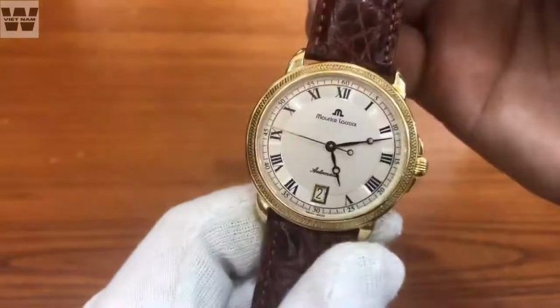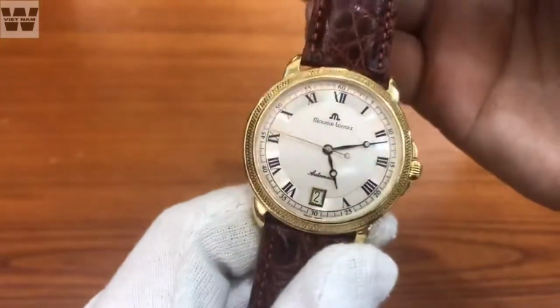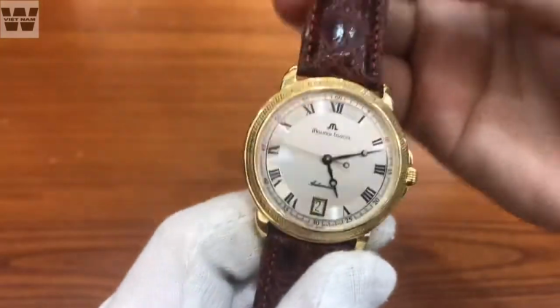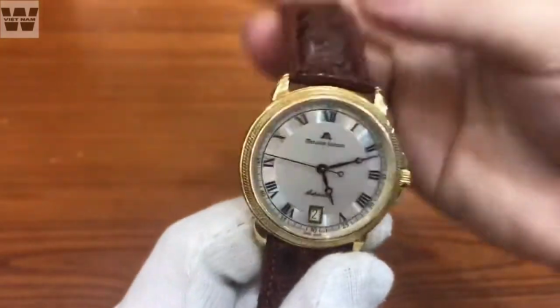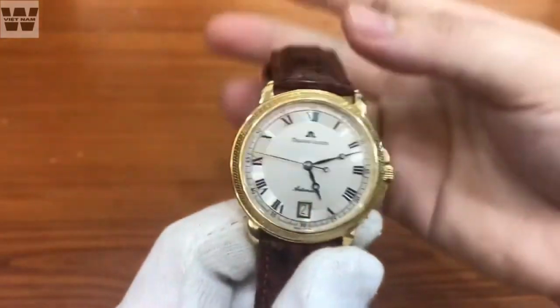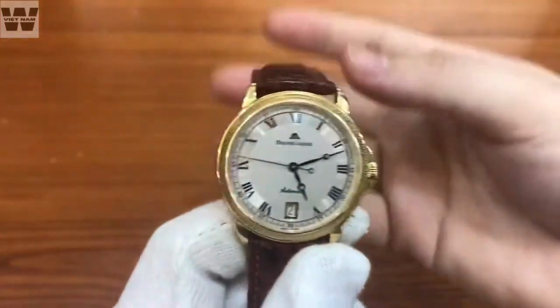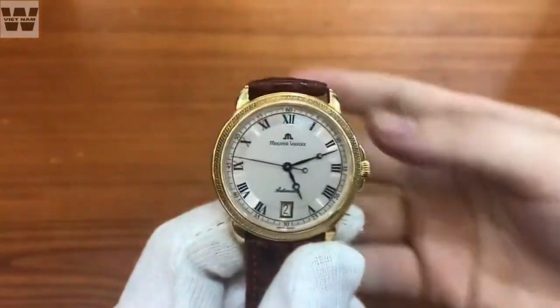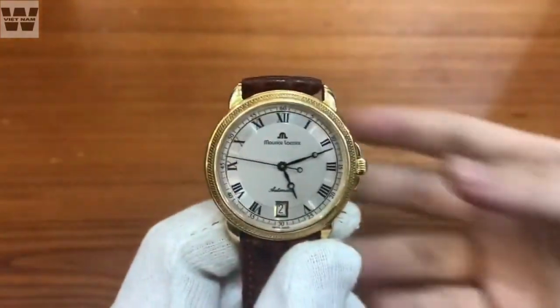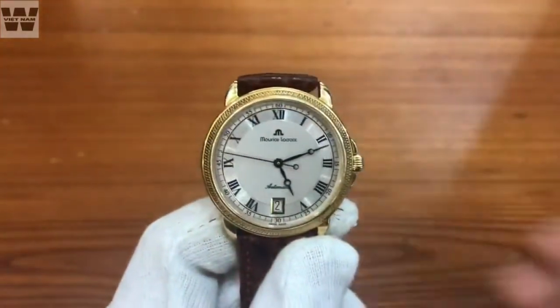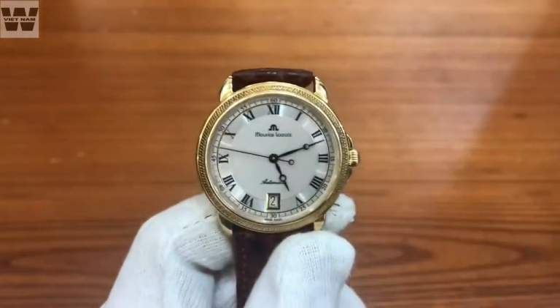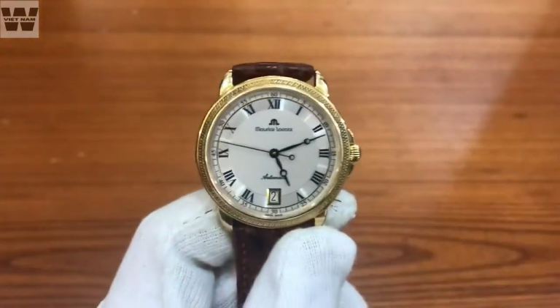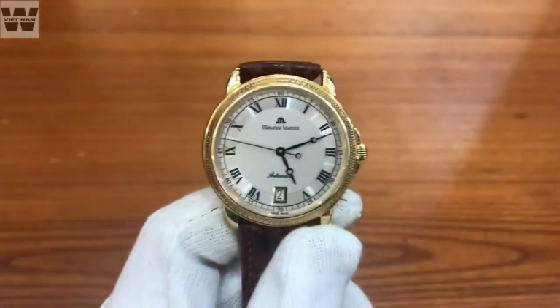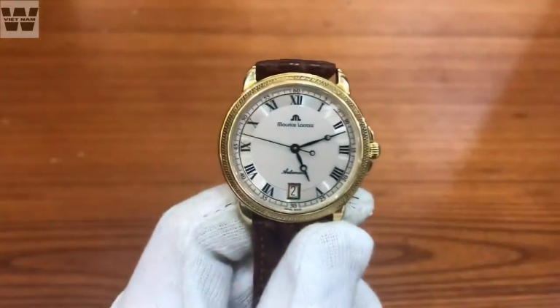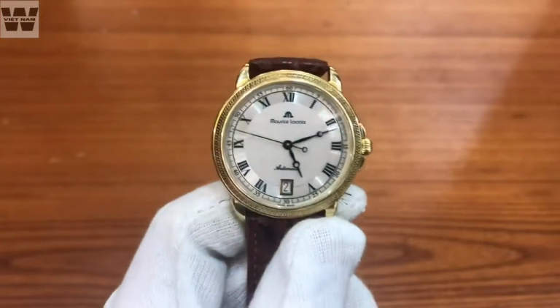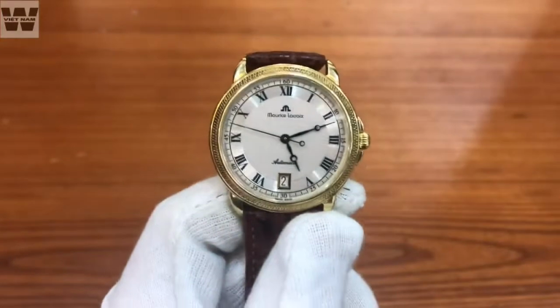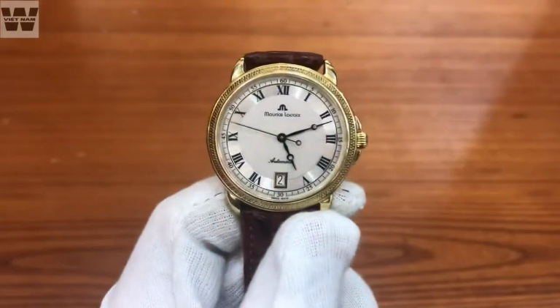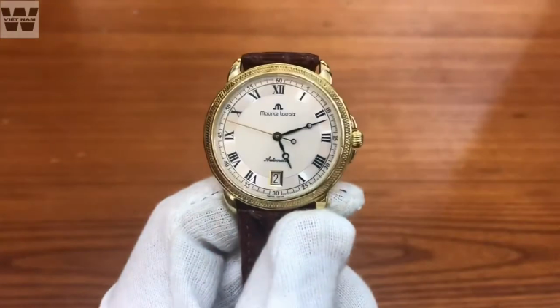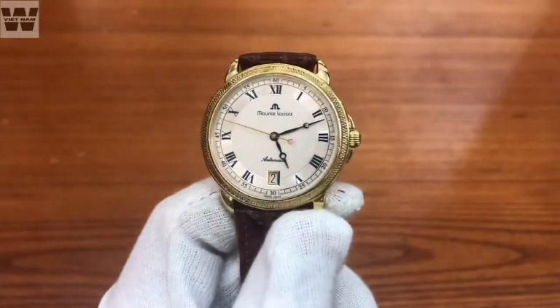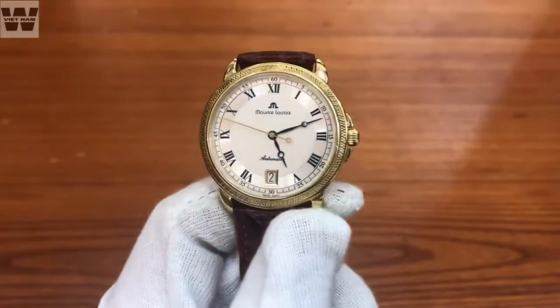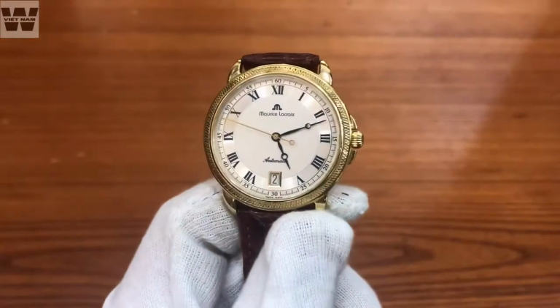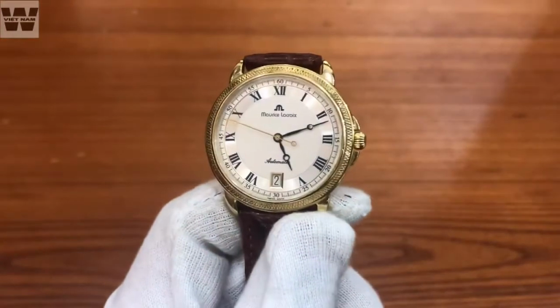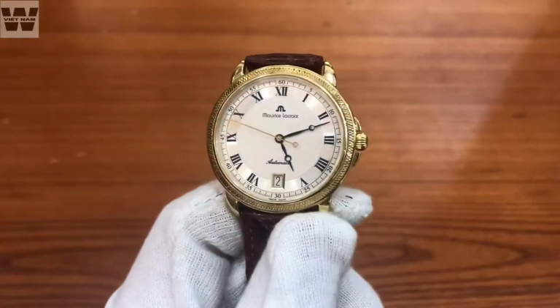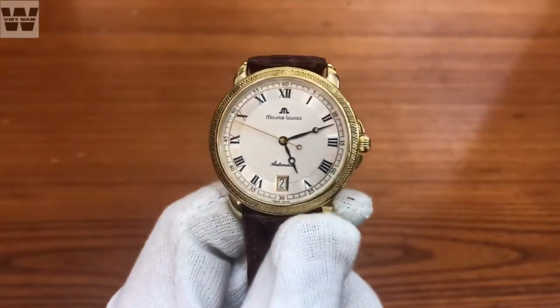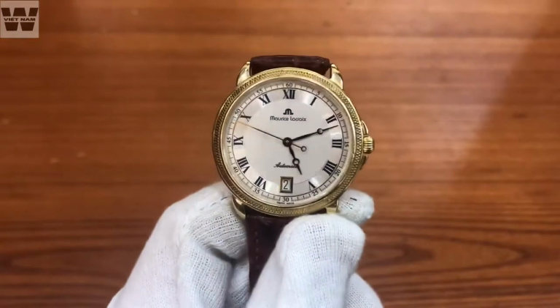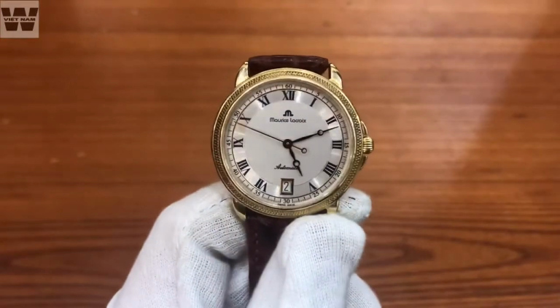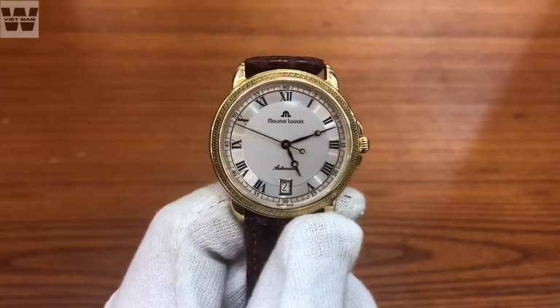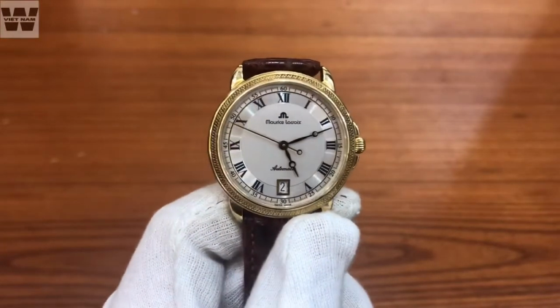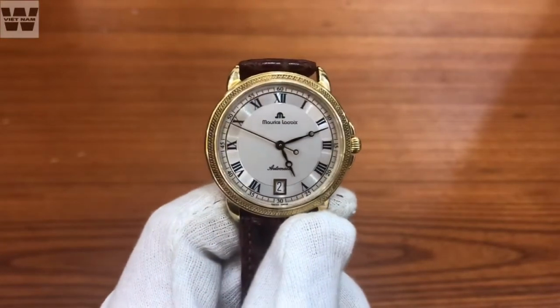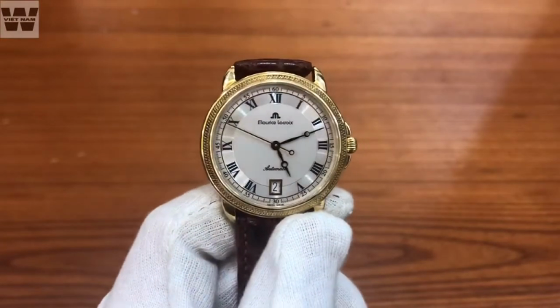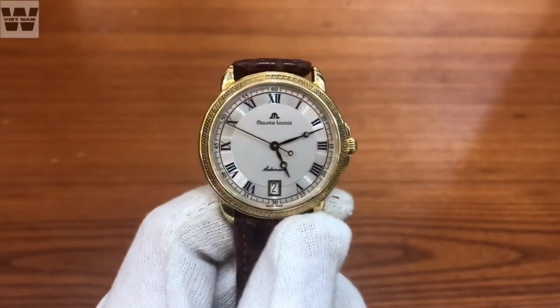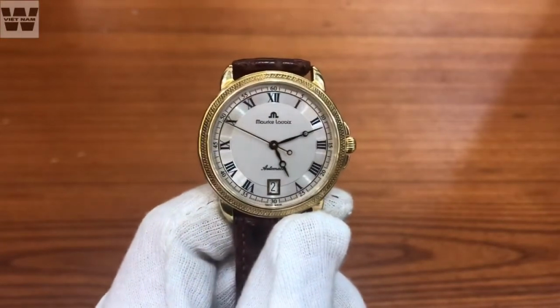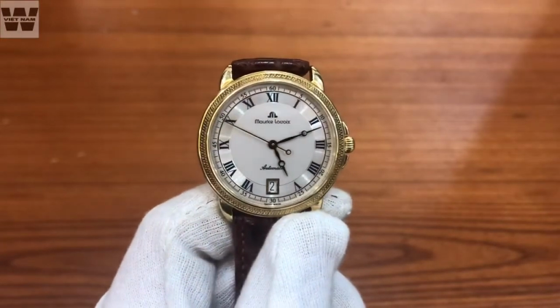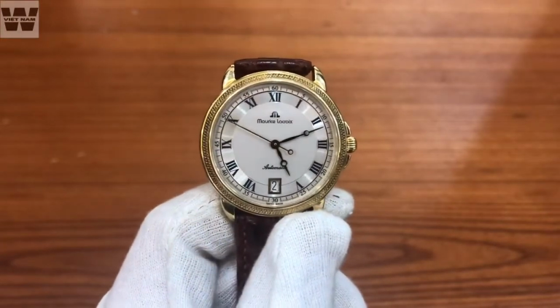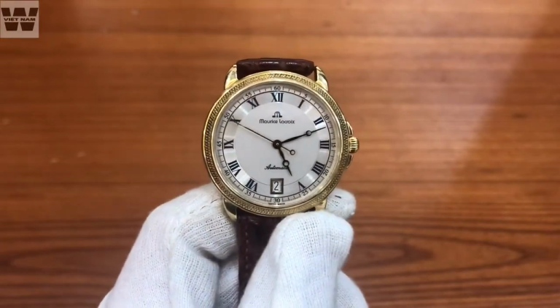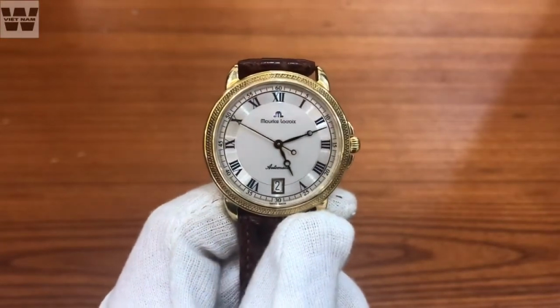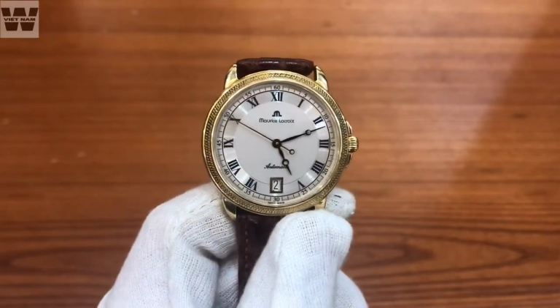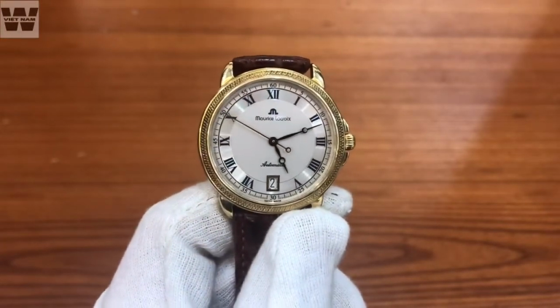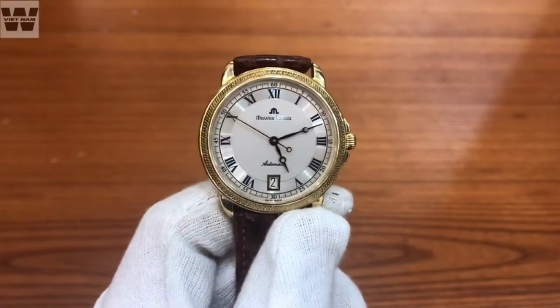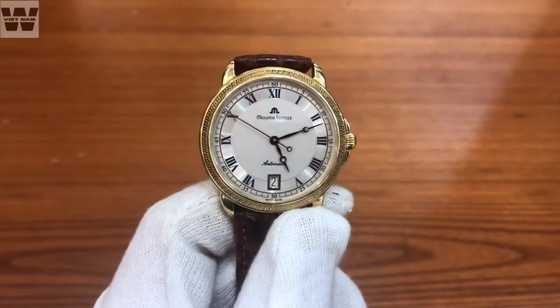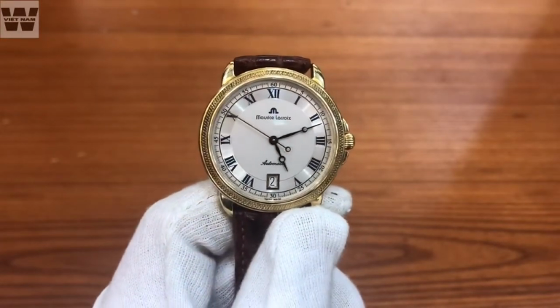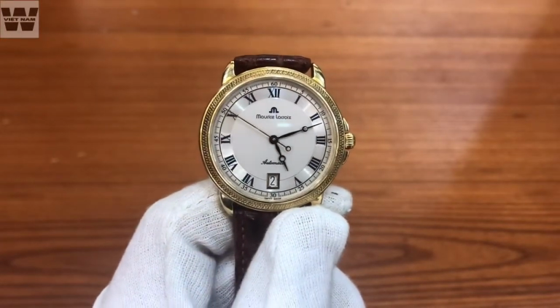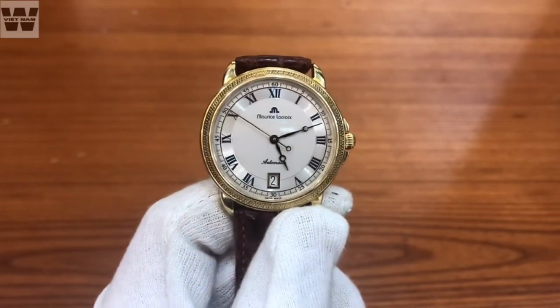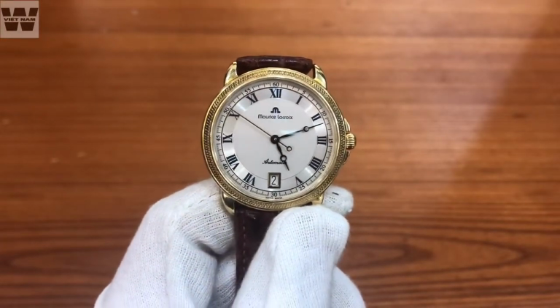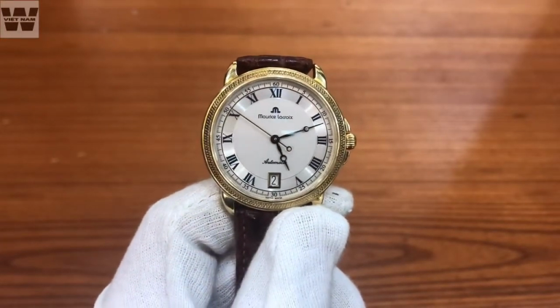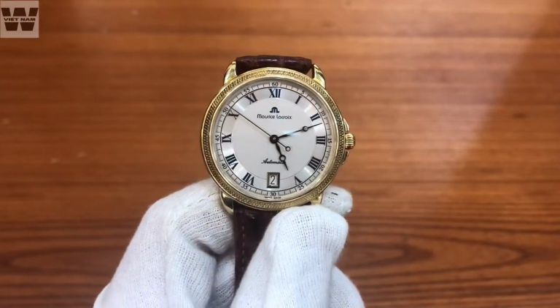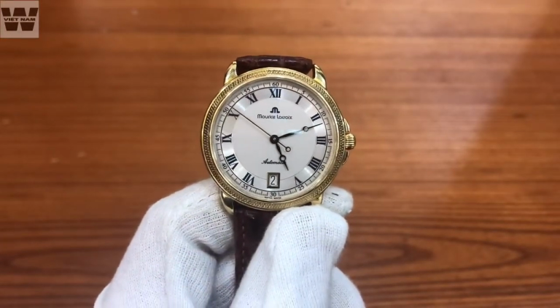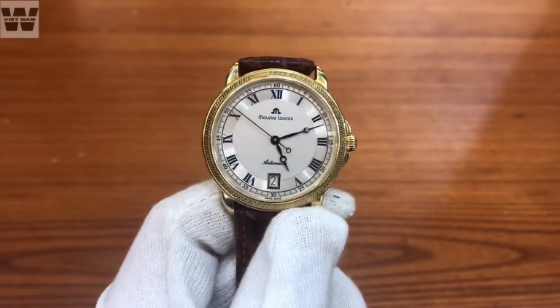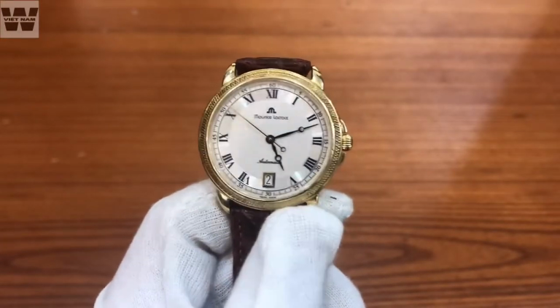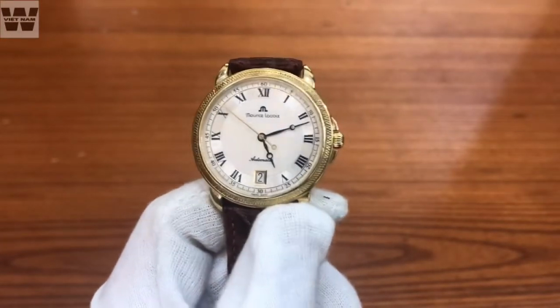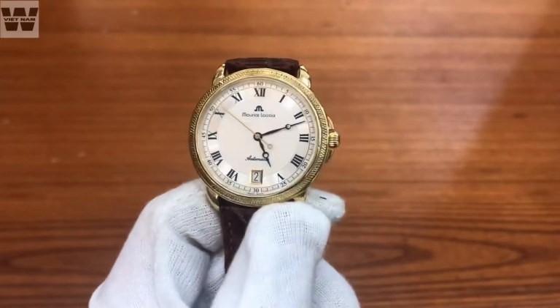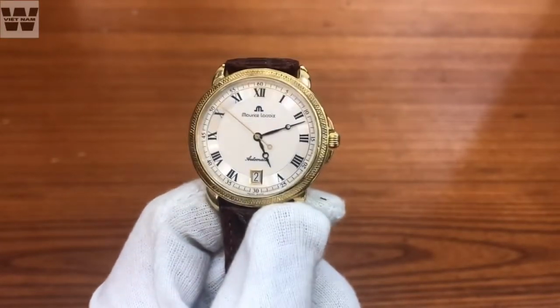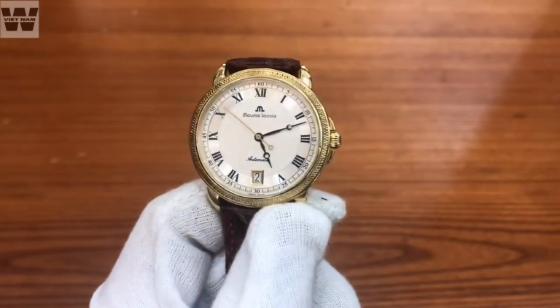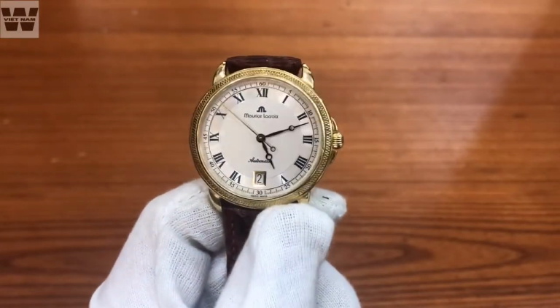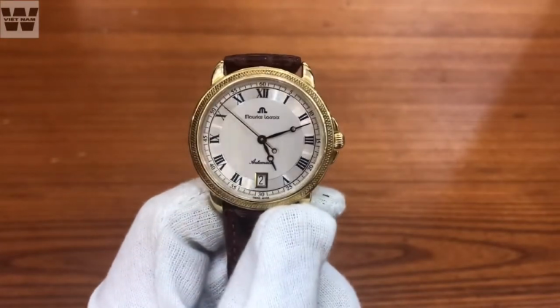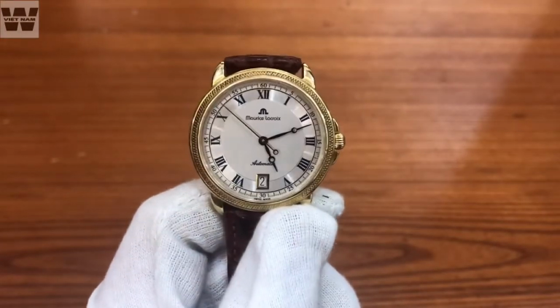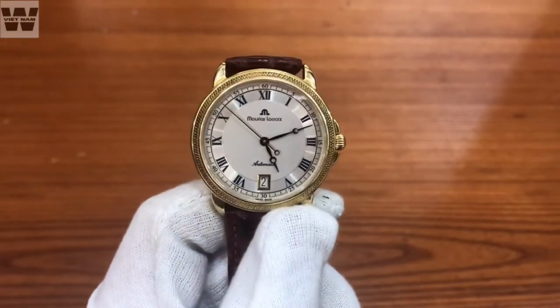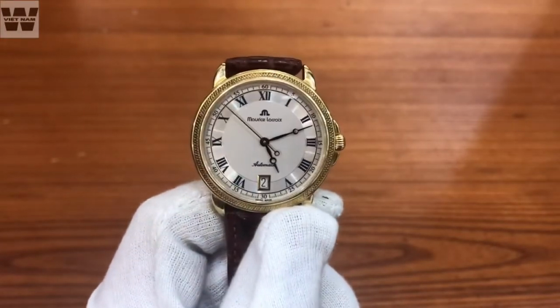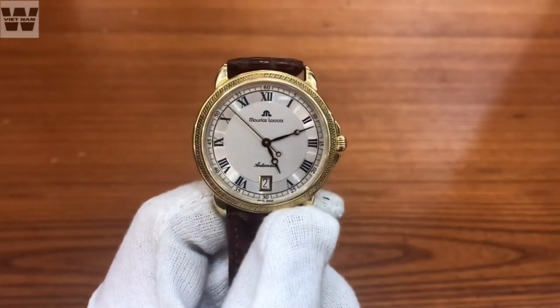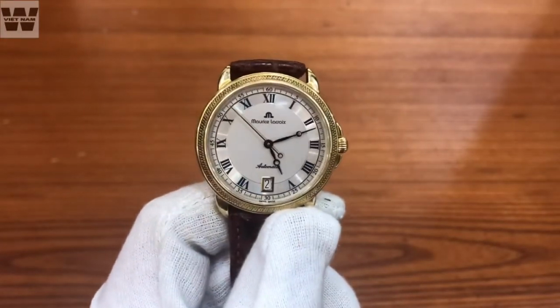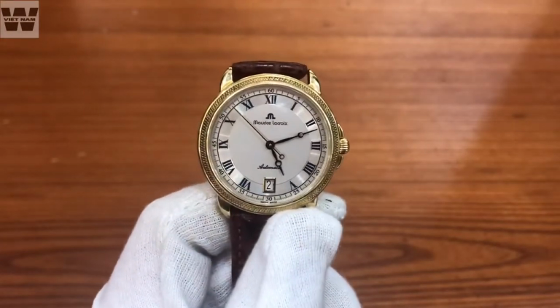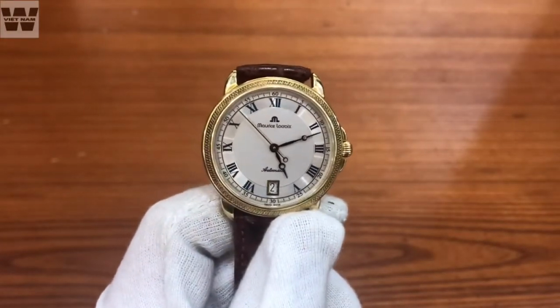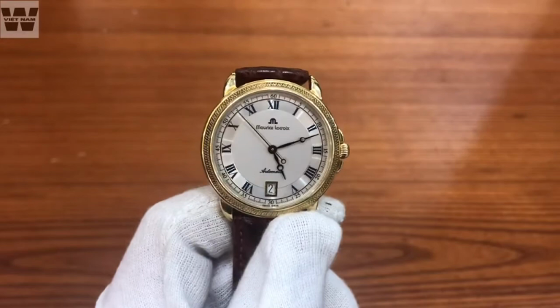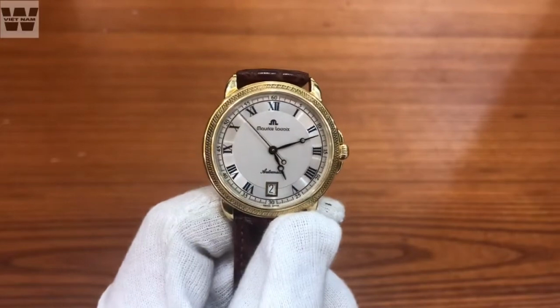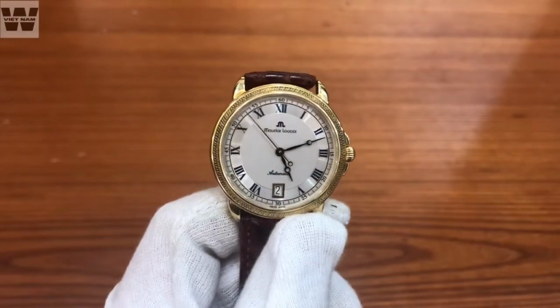Mình sẽ quay một vòng cho các bạn xem một lần nữa về chiếc đồng hồ. Video sẽ chấm dứt ở đây. Hẹn gặp lại các bạn ở những video clip lần sau - các bạn nhớ đăng ký kênh để theo dõi những video clip mới nhất nhé.